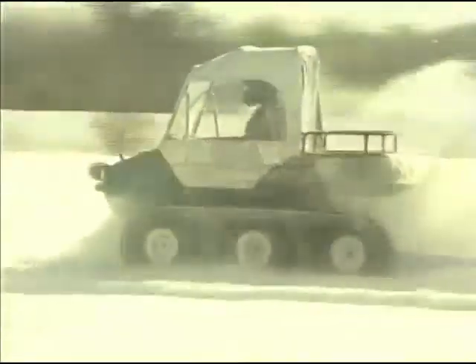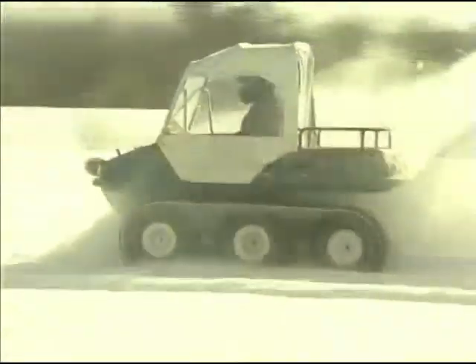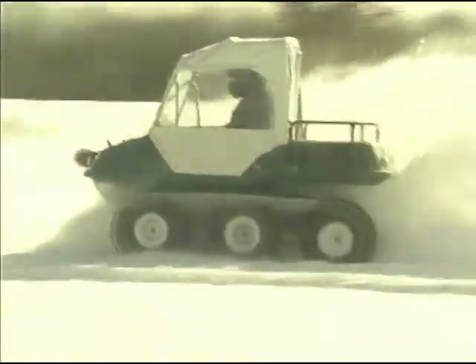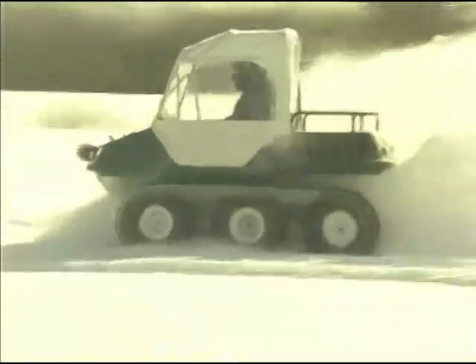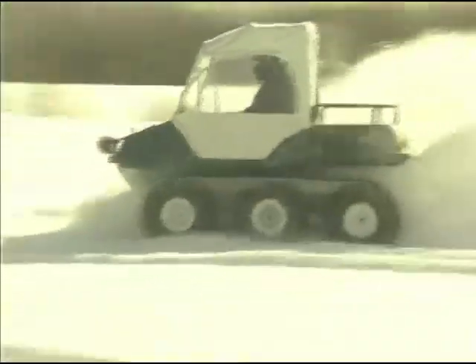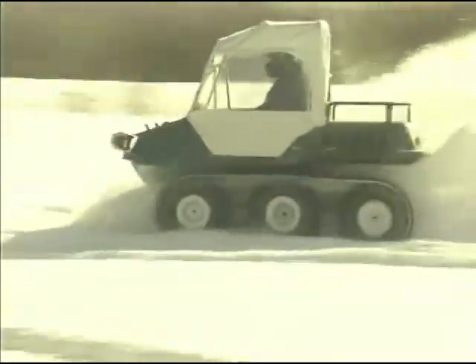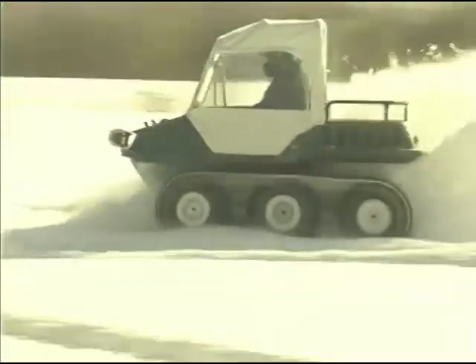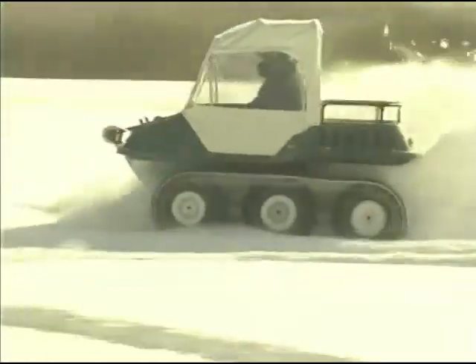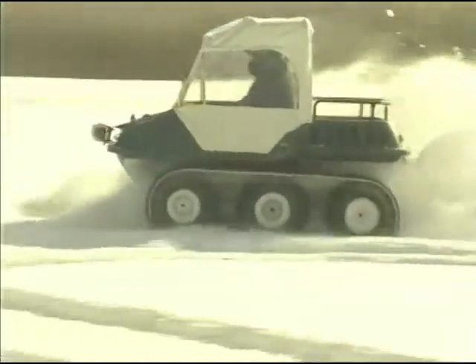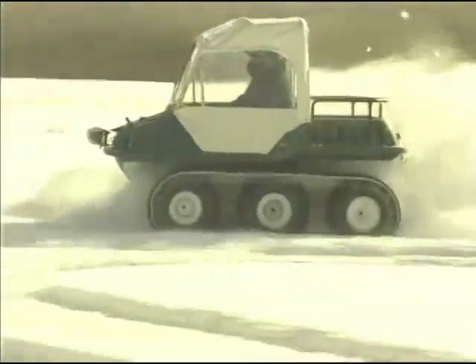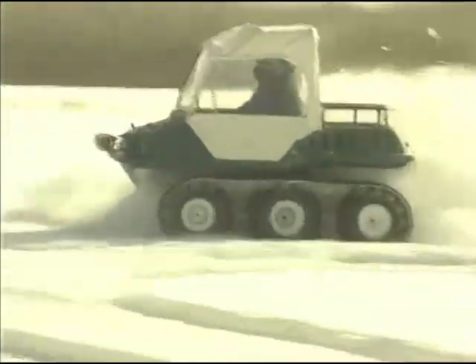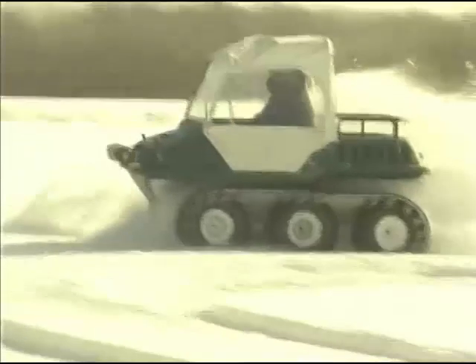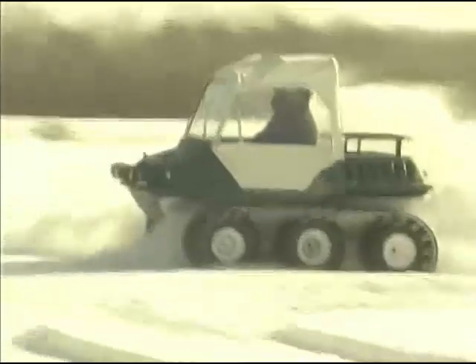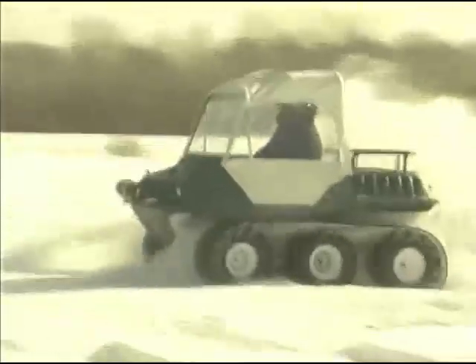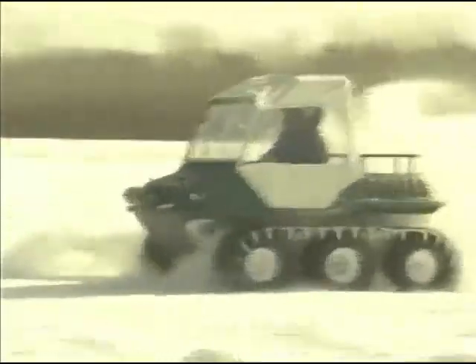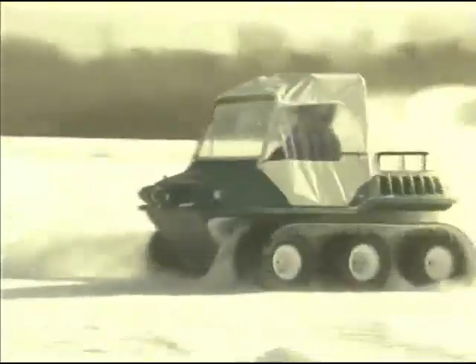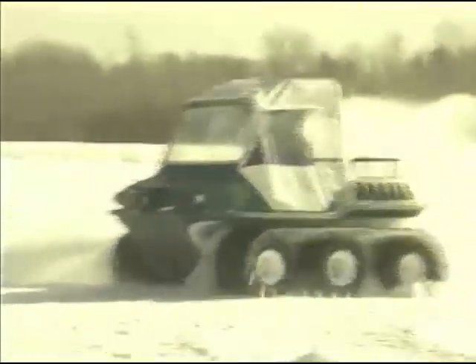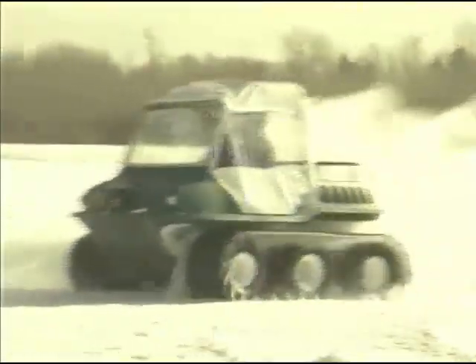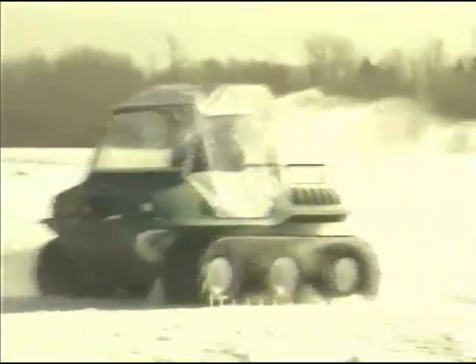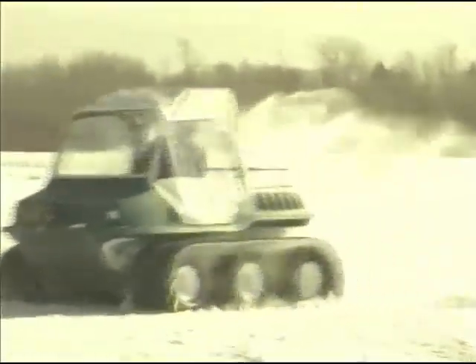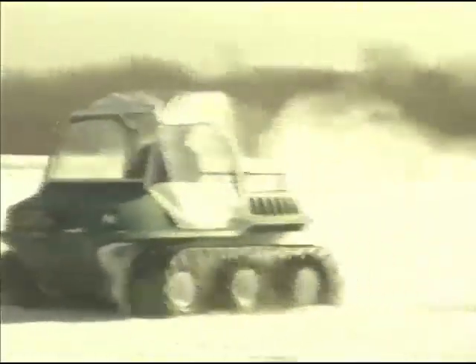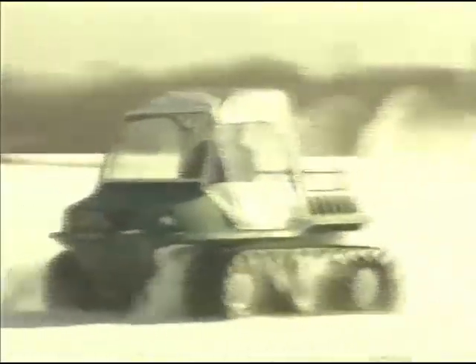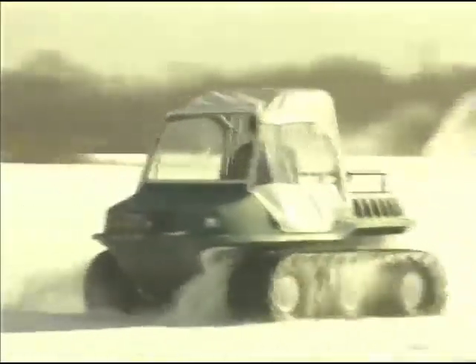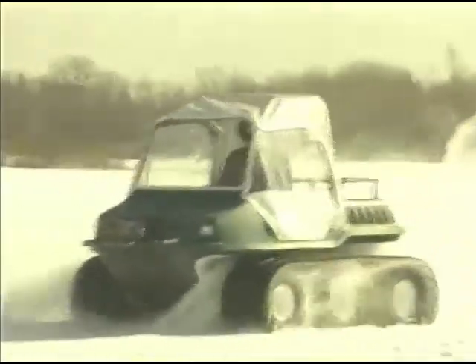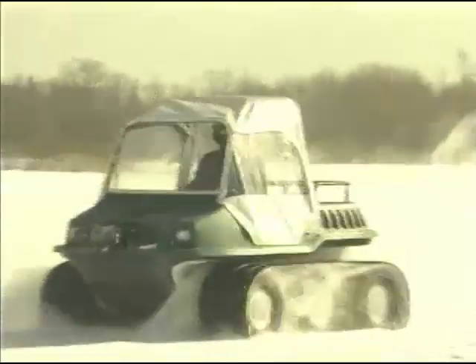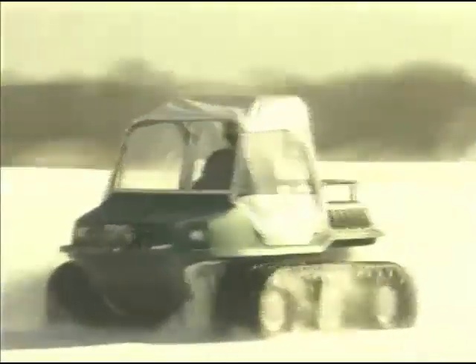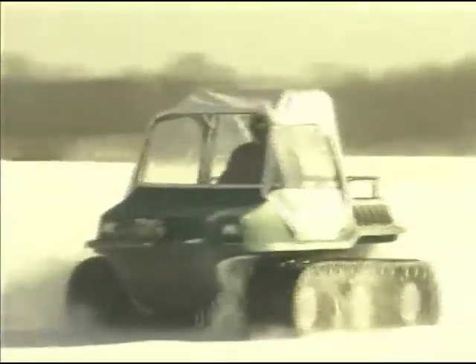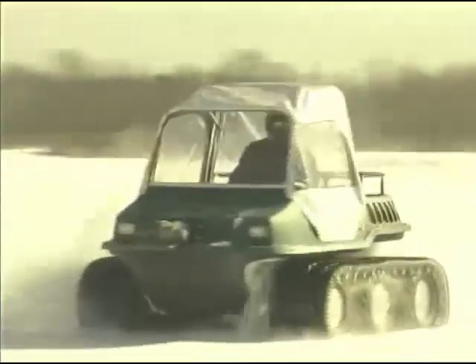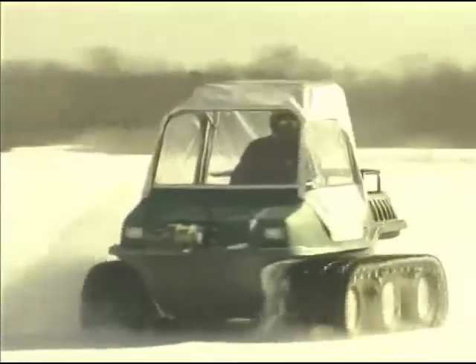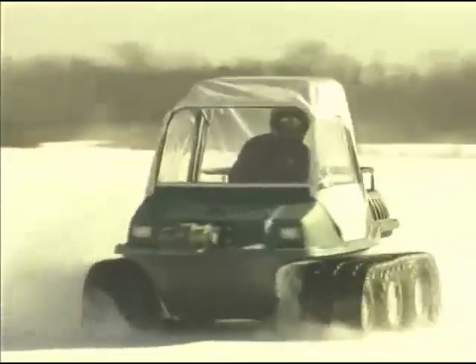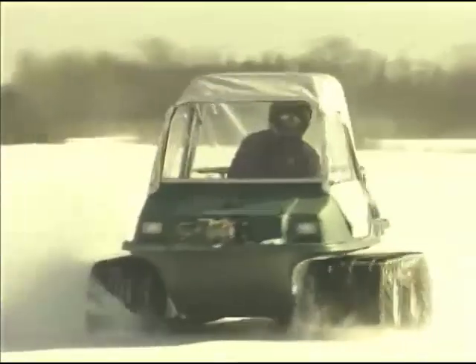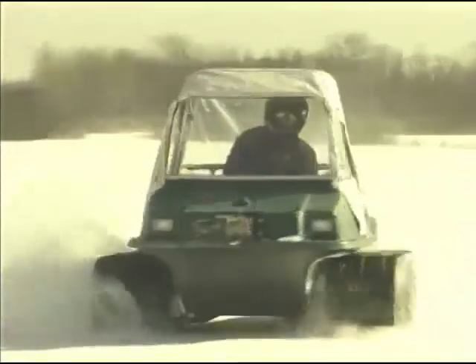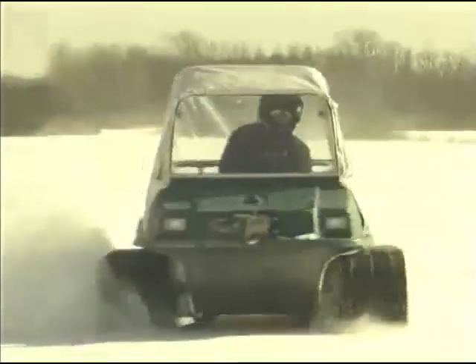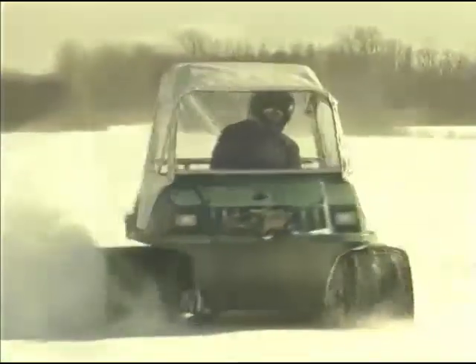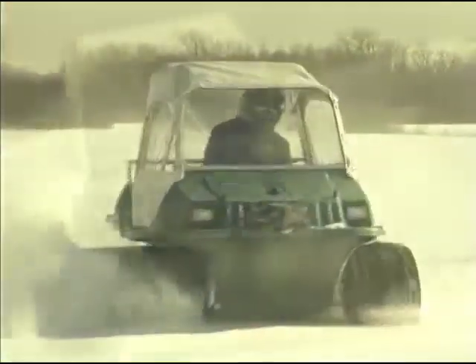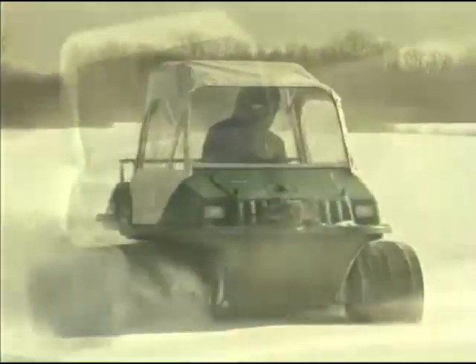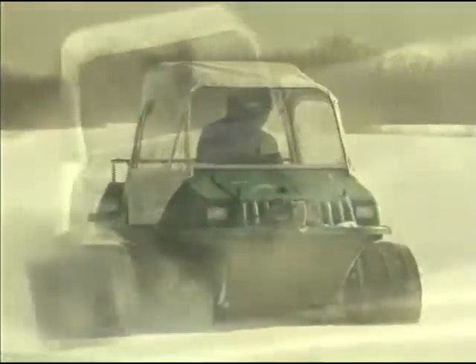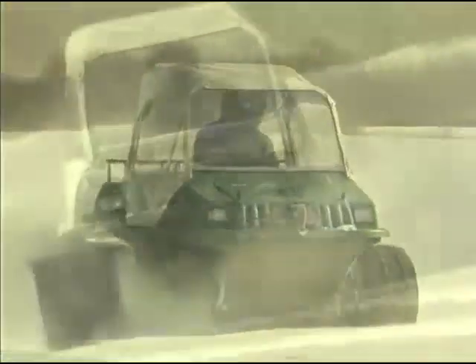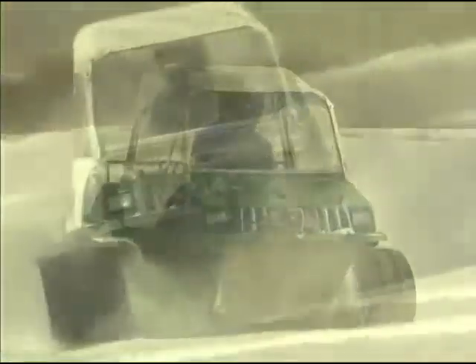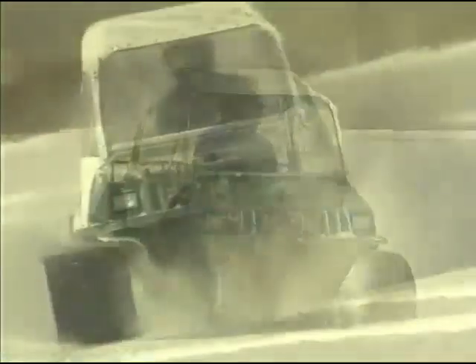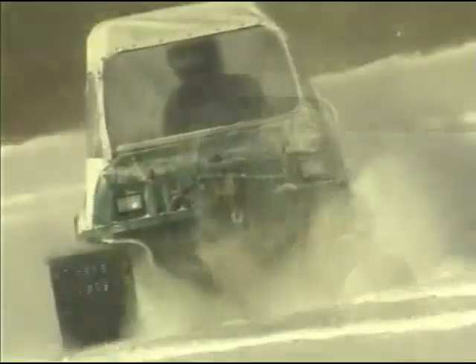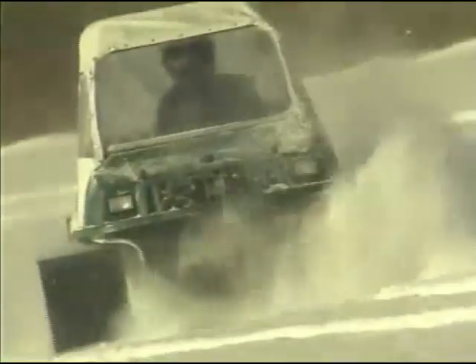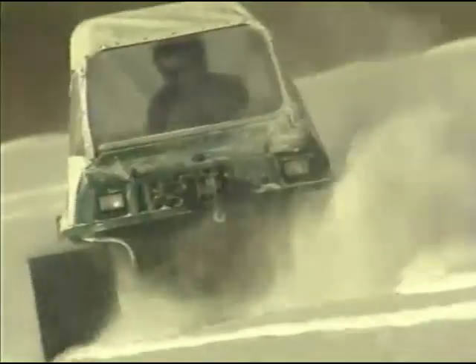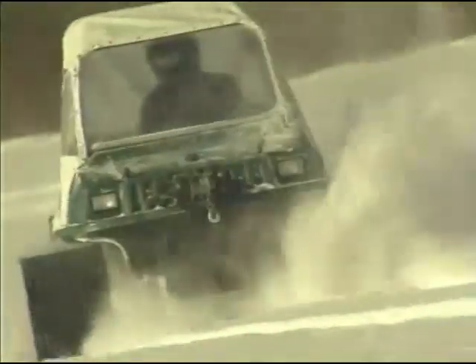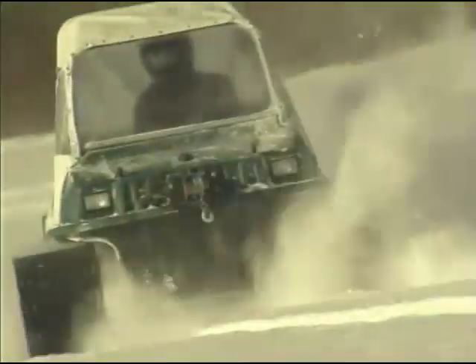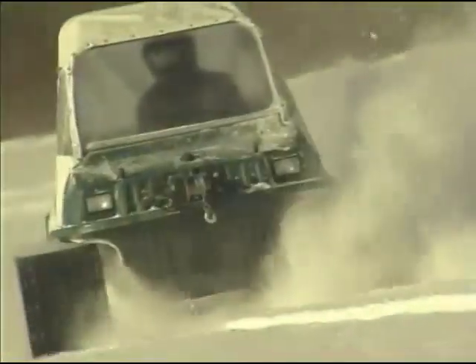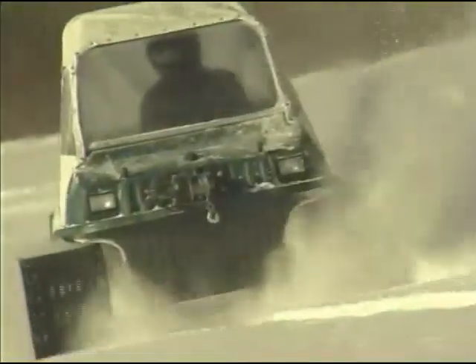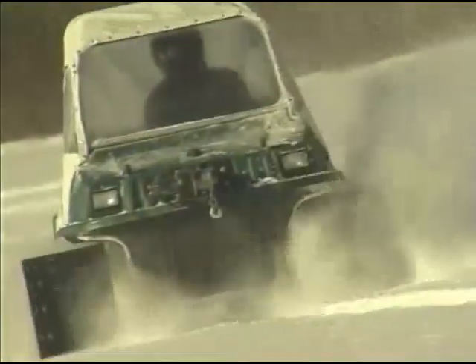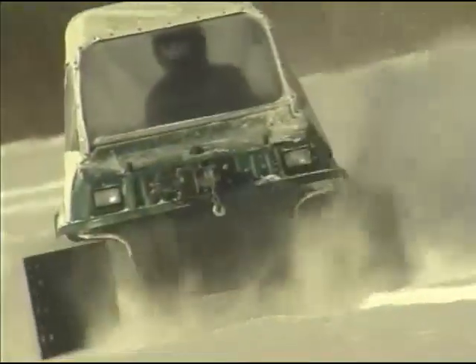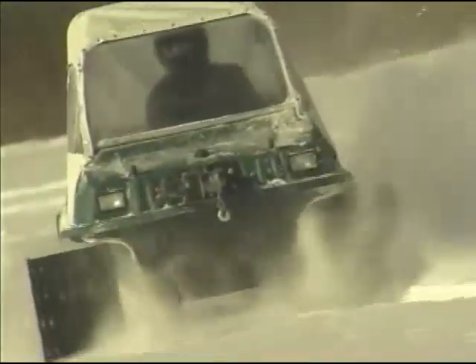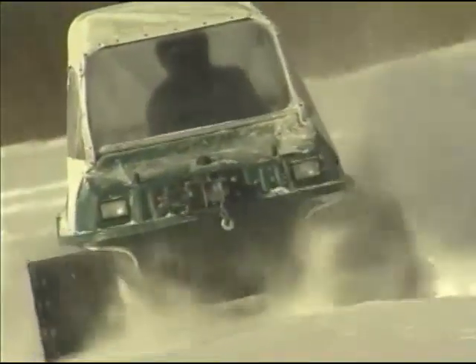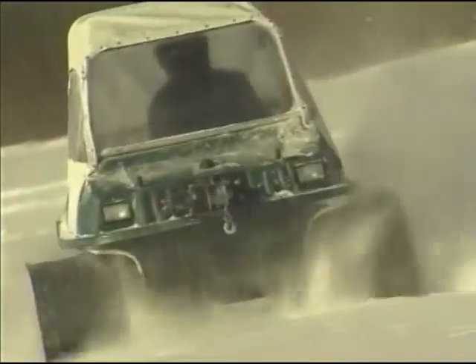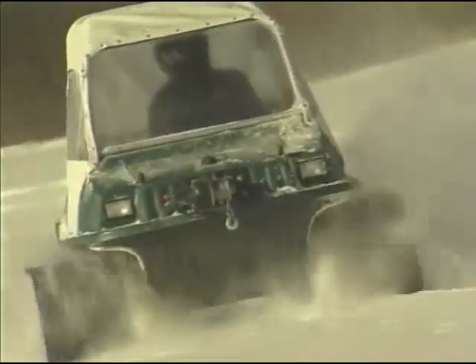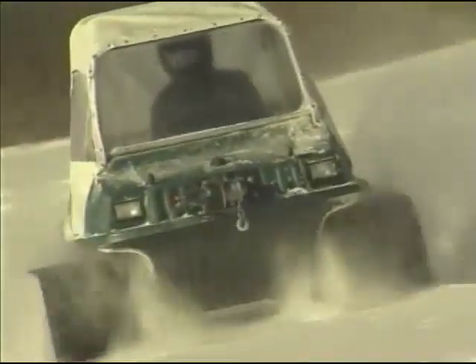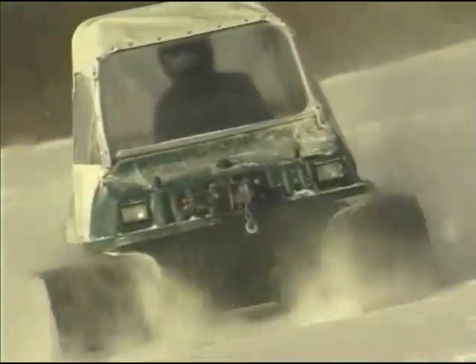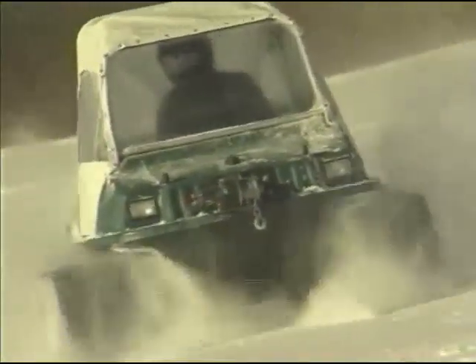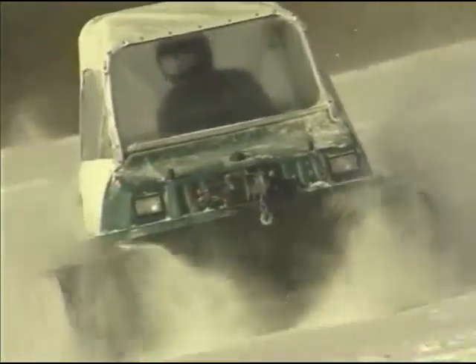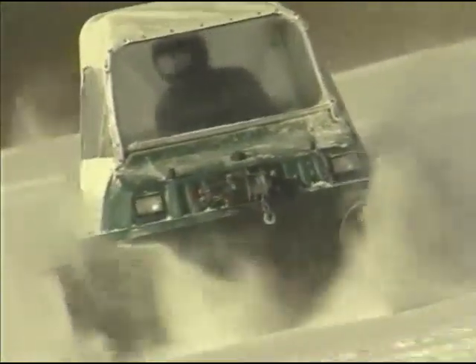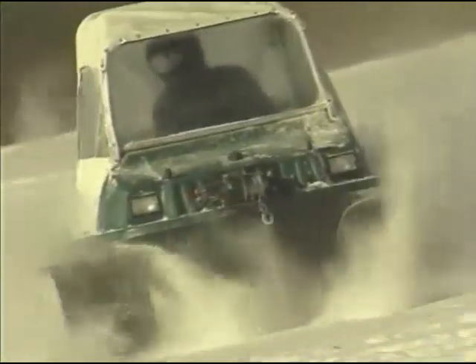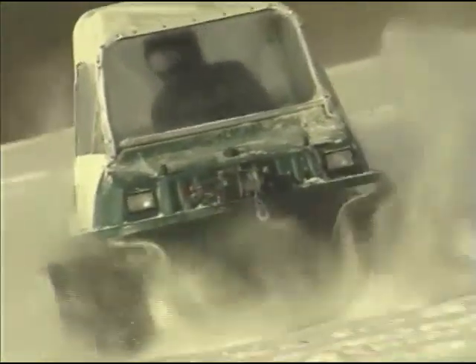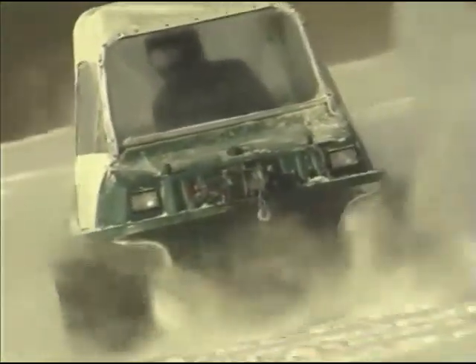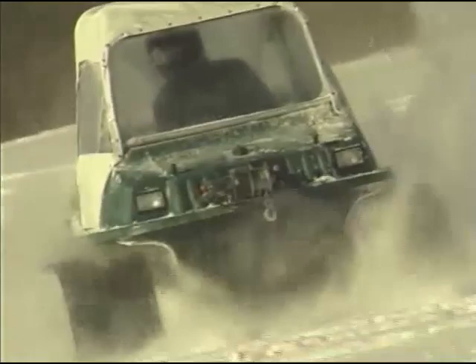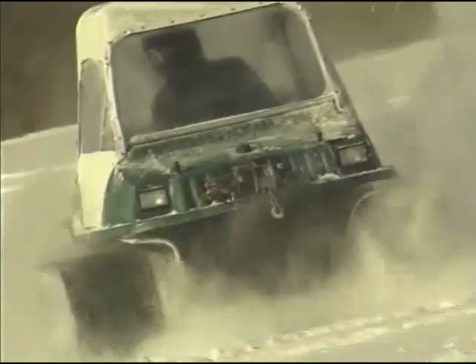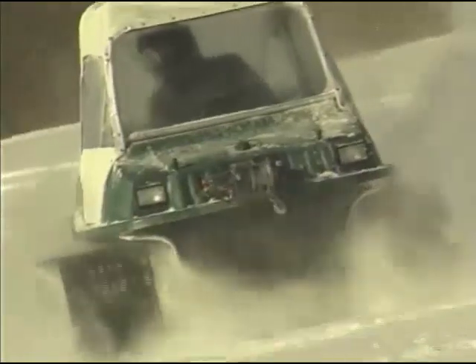All Max ATVs are covered by a limited two-year engine warranty and a limited one-year warranty on the rest of the vehicle.